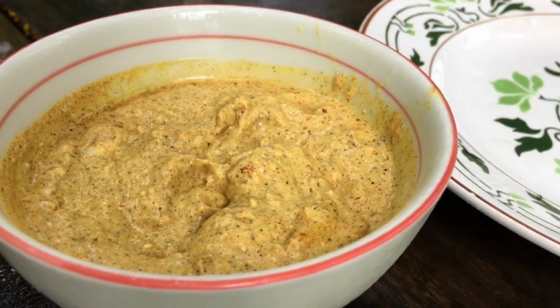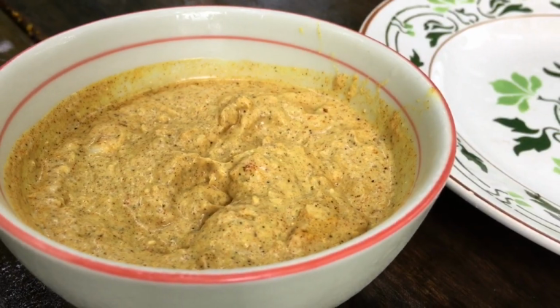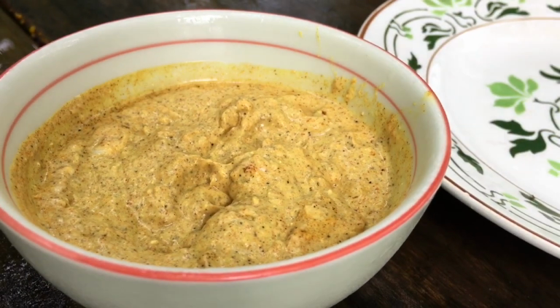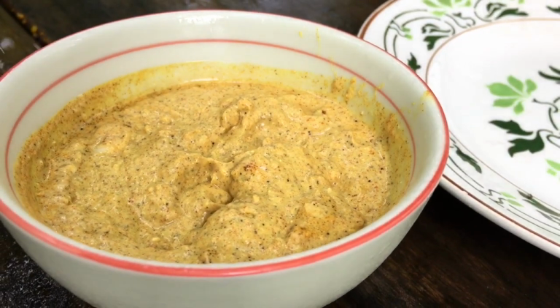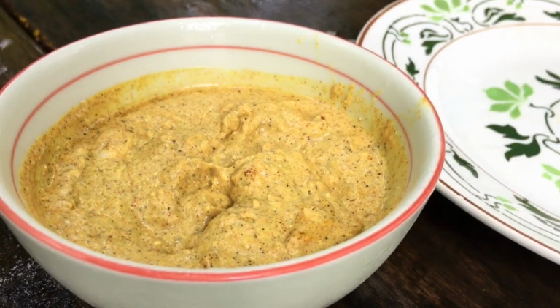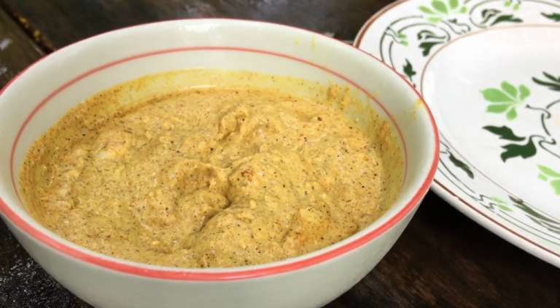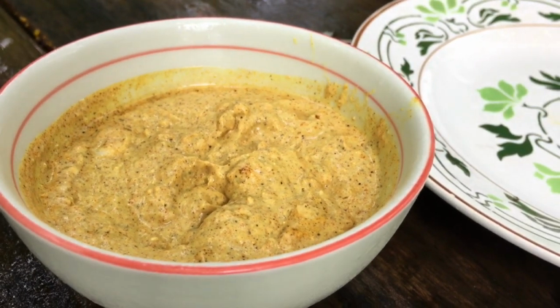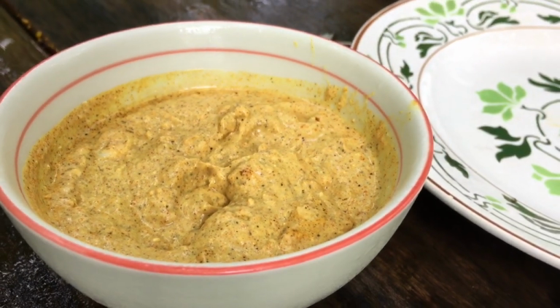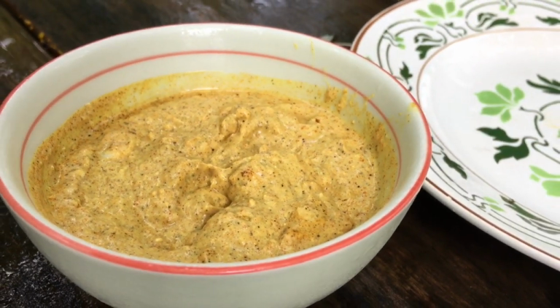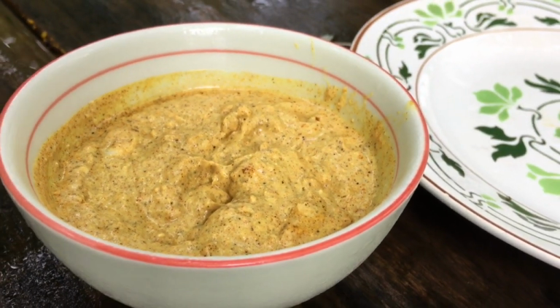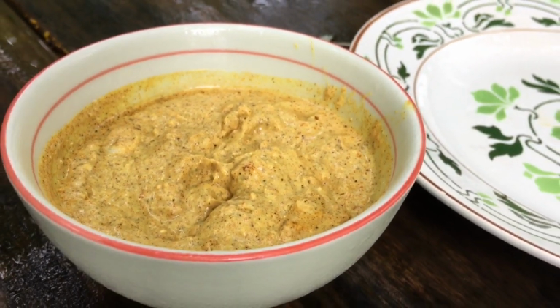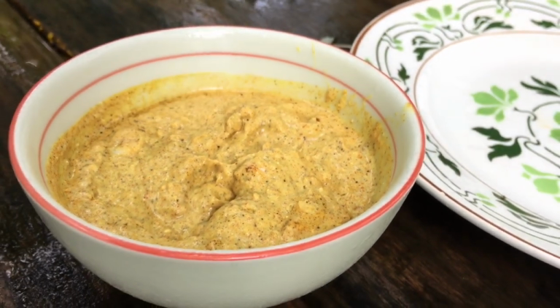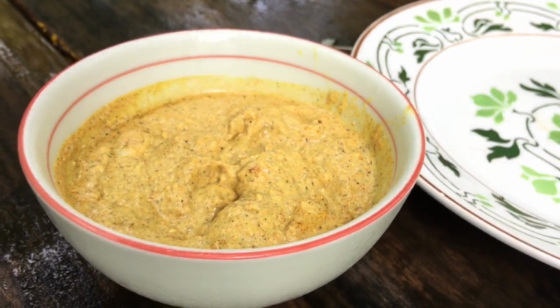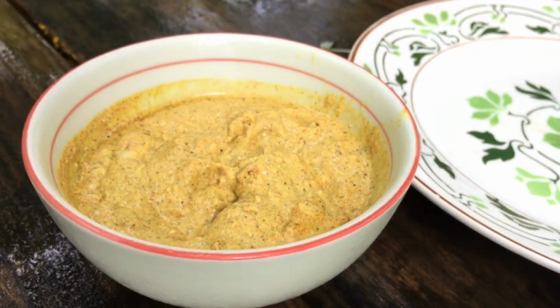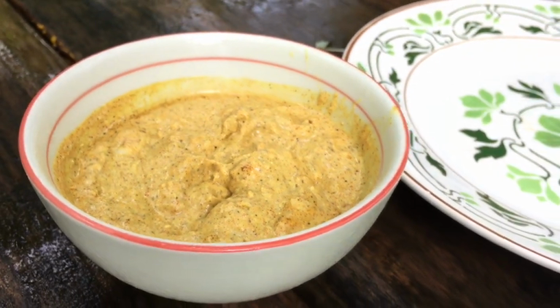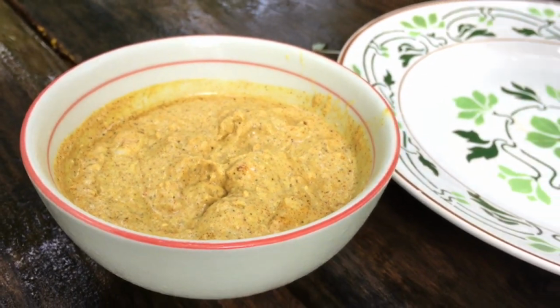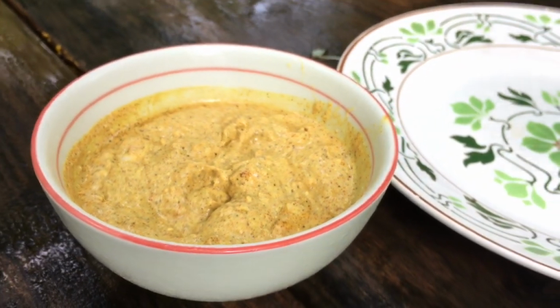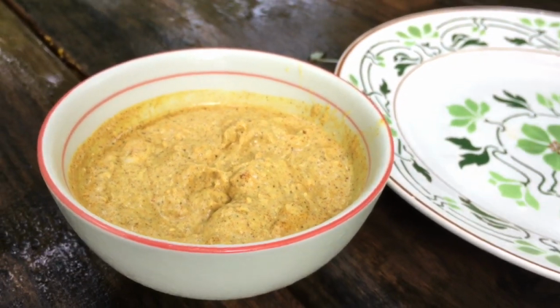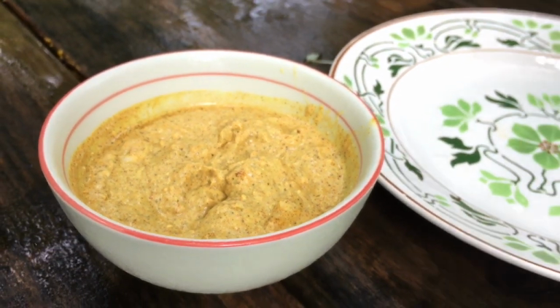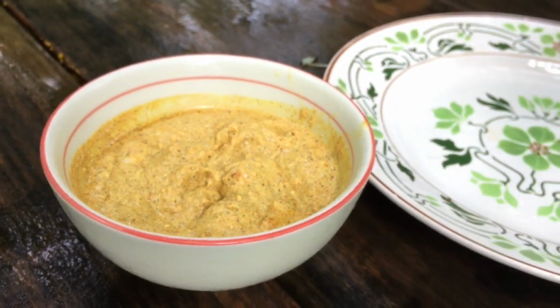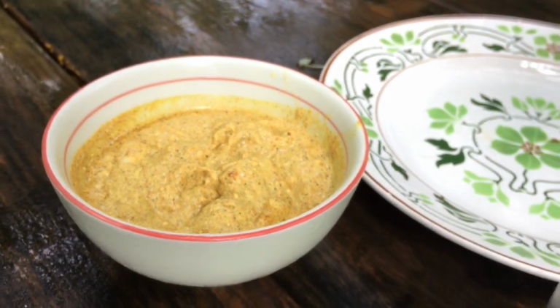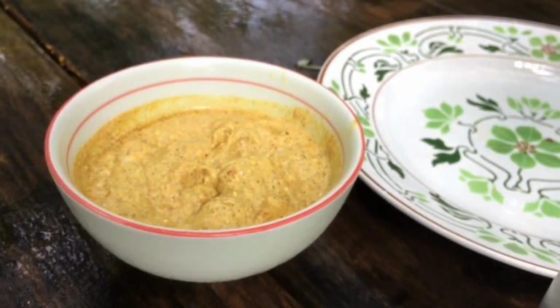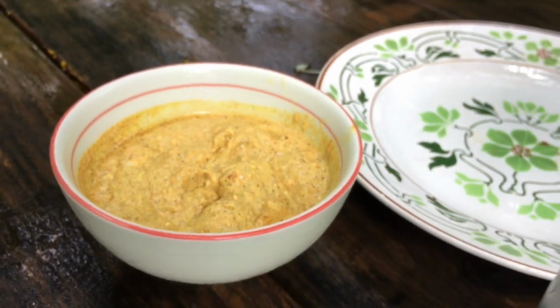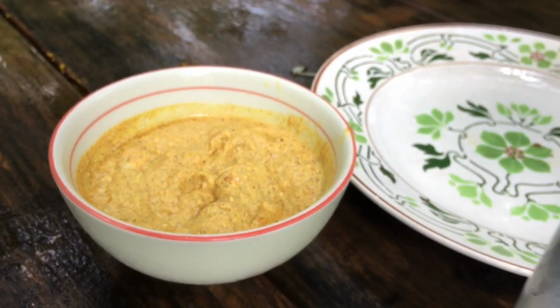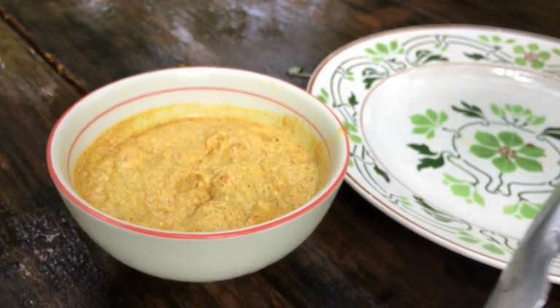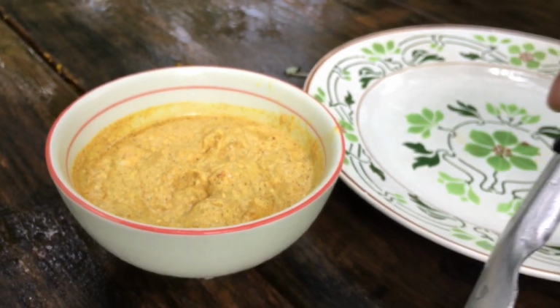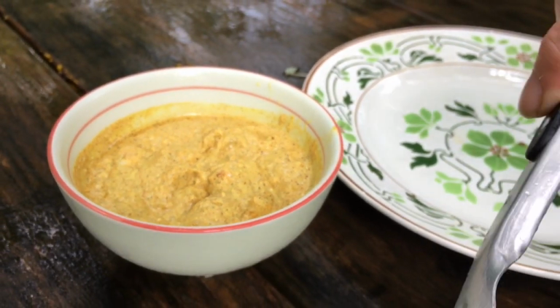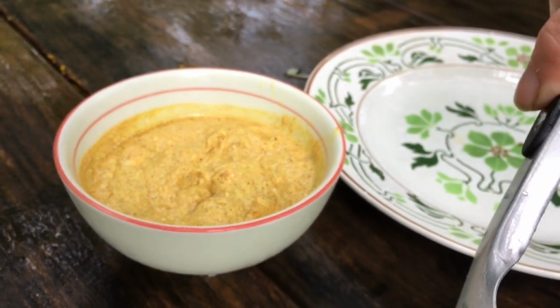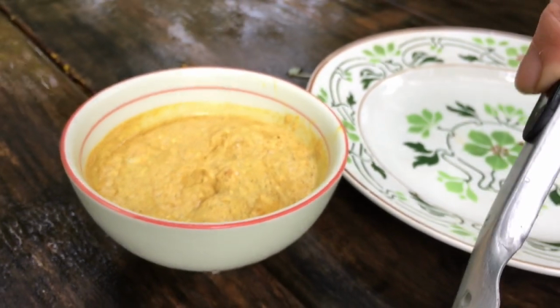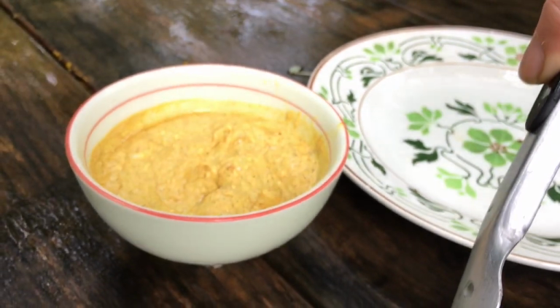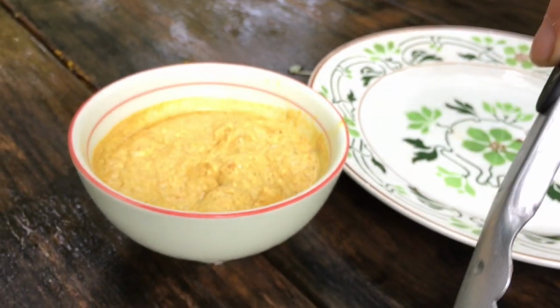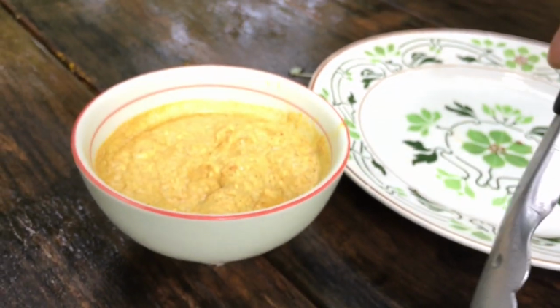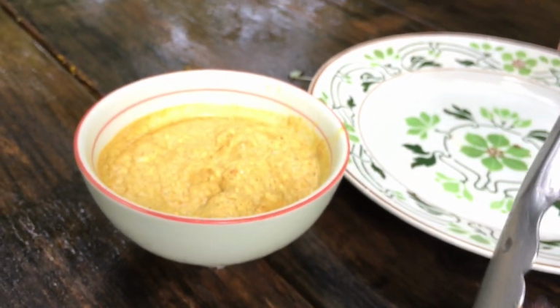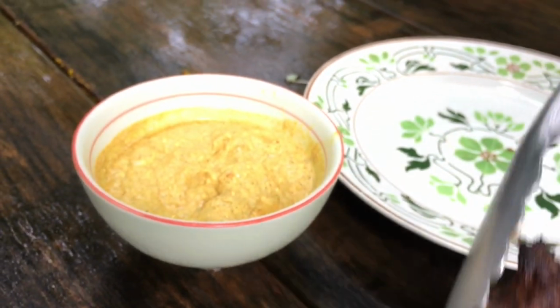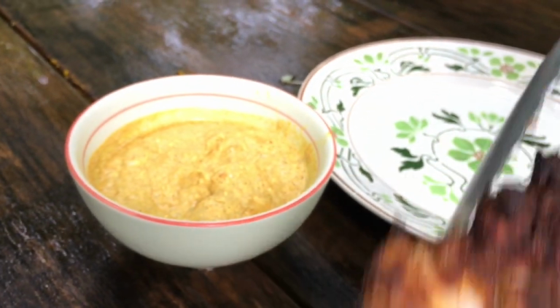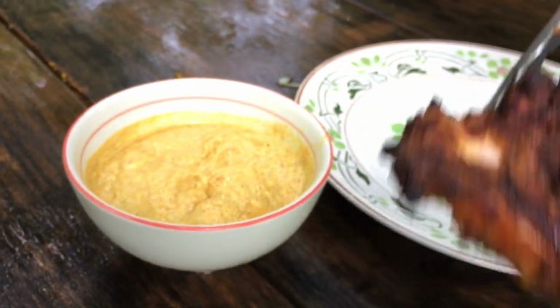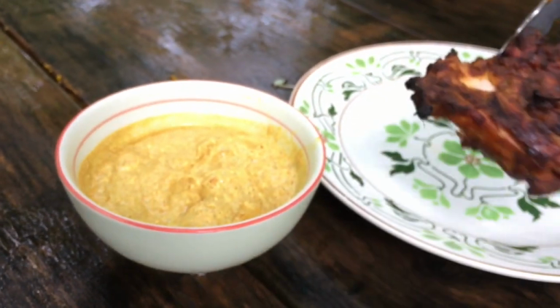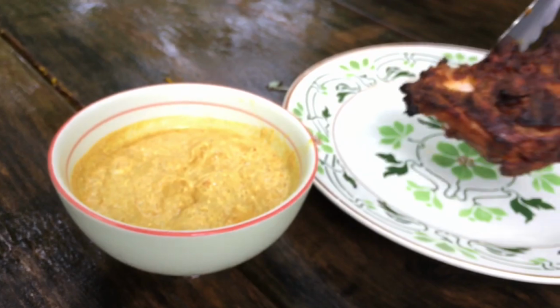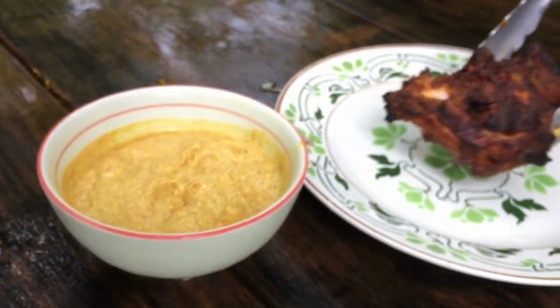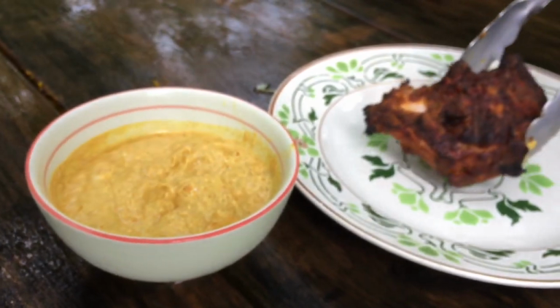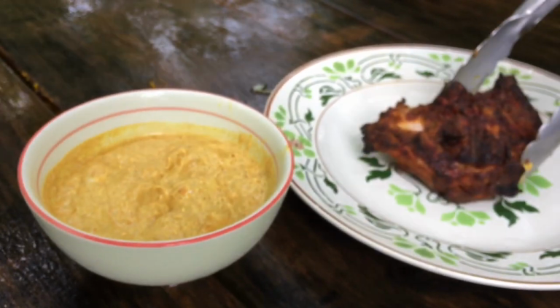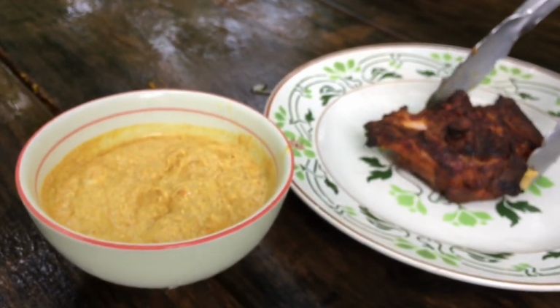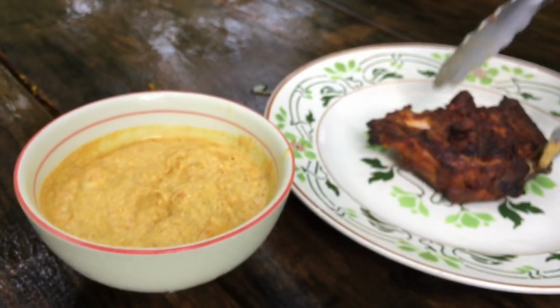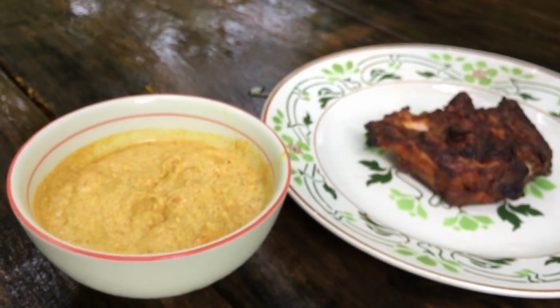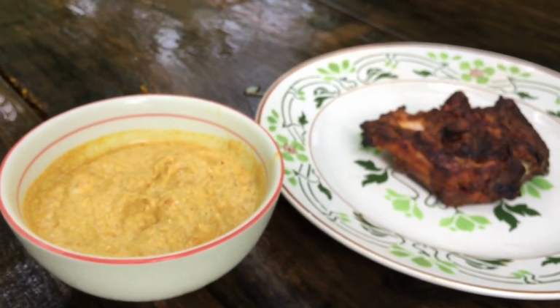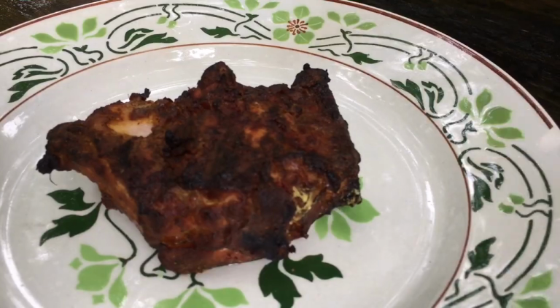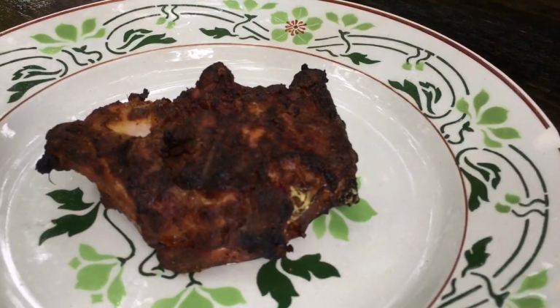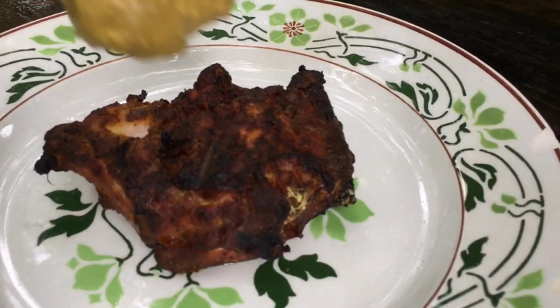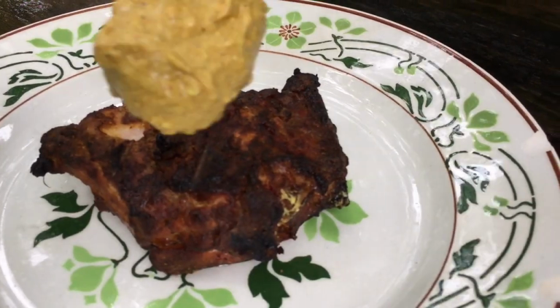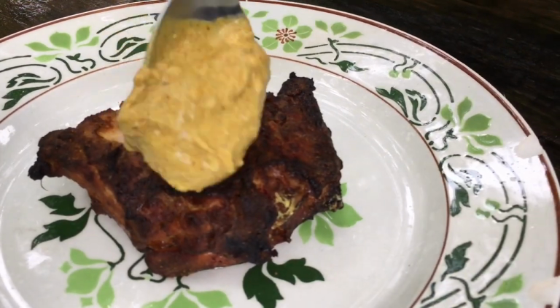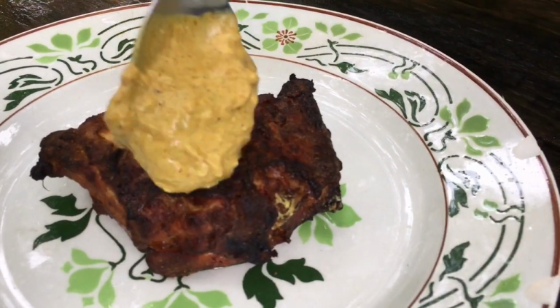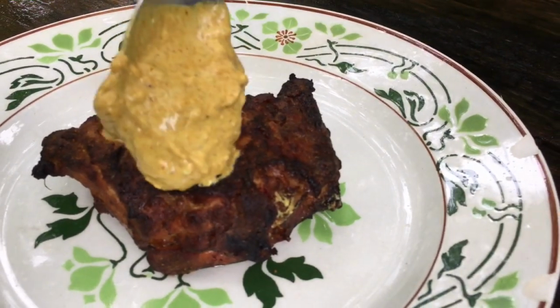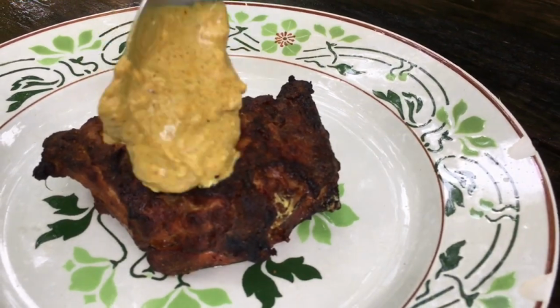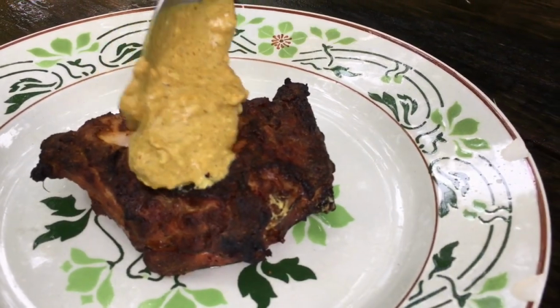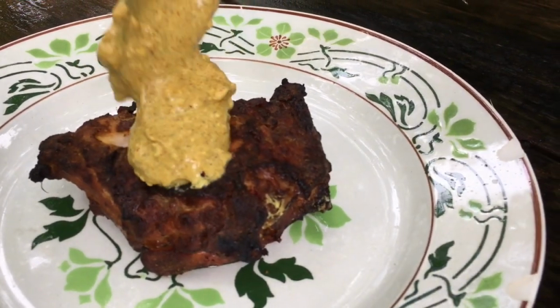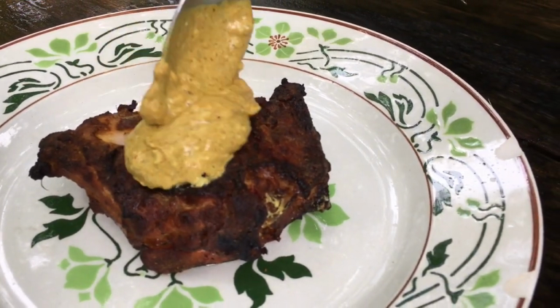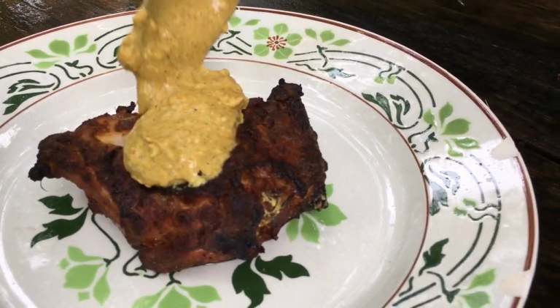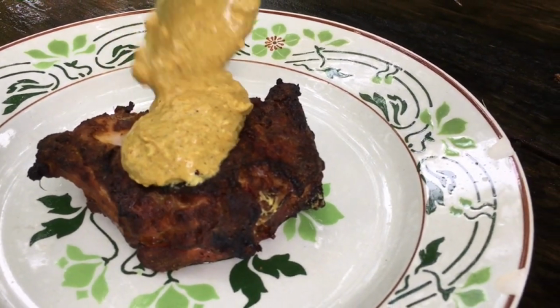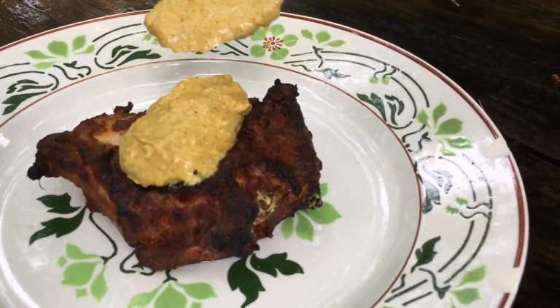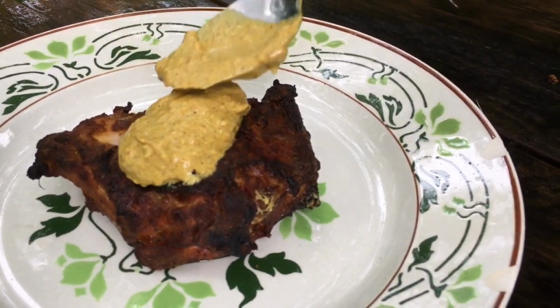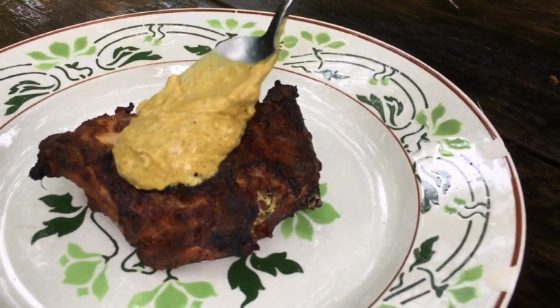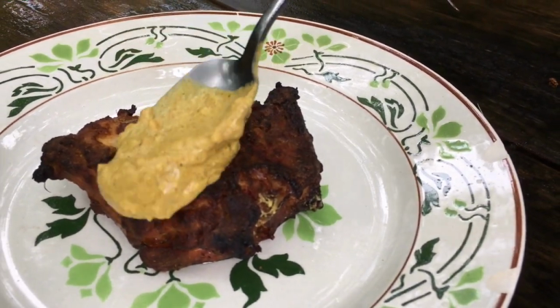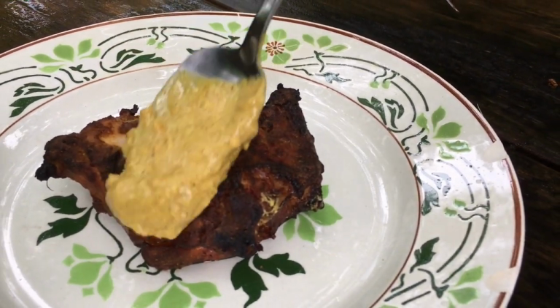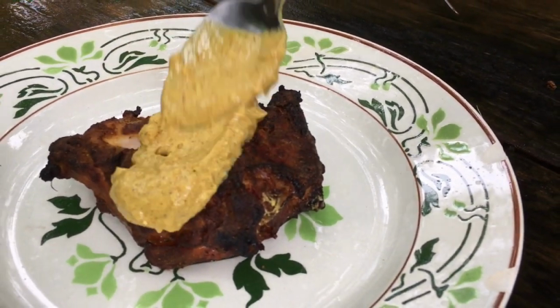Here's some reserved marinade from earlier. We're going to put some of that right on top of this chicken just to add another layer of flavor.